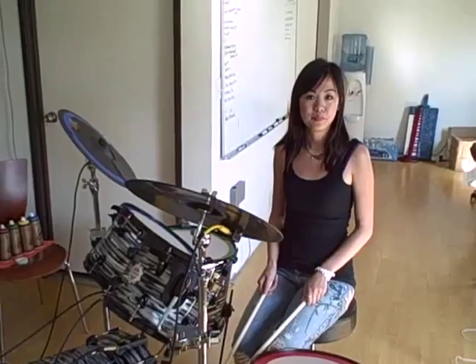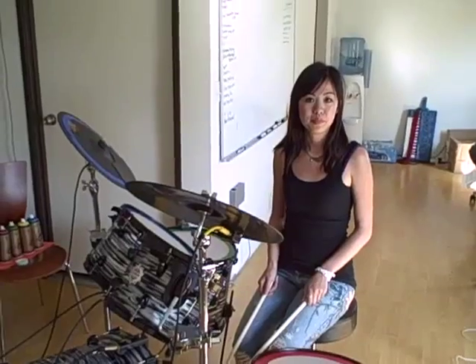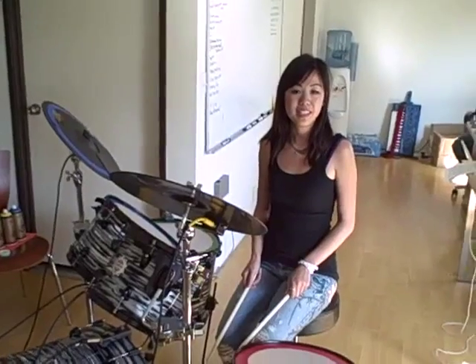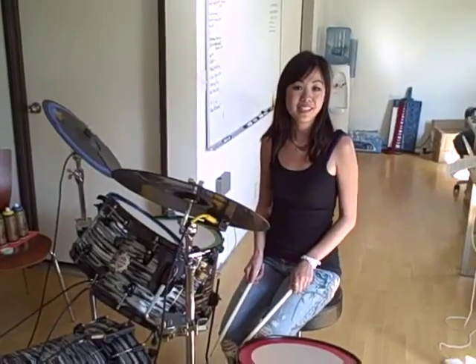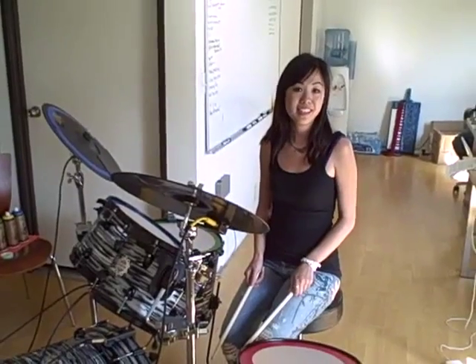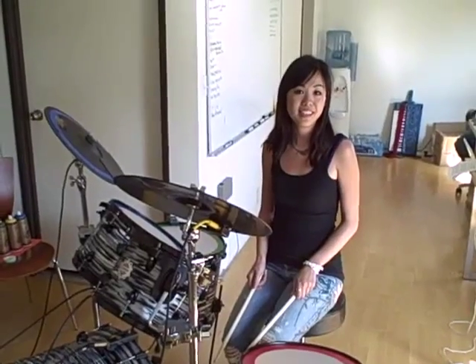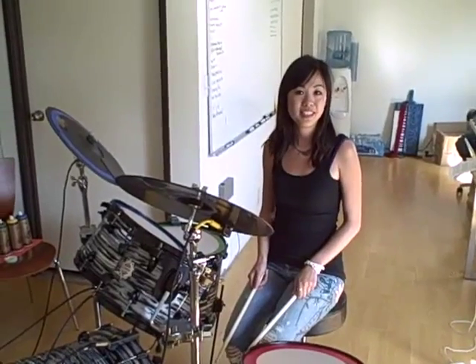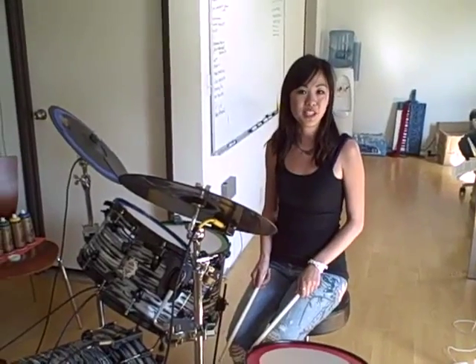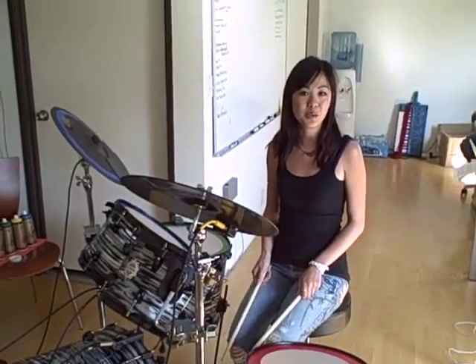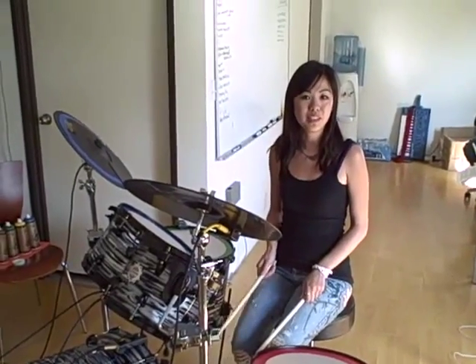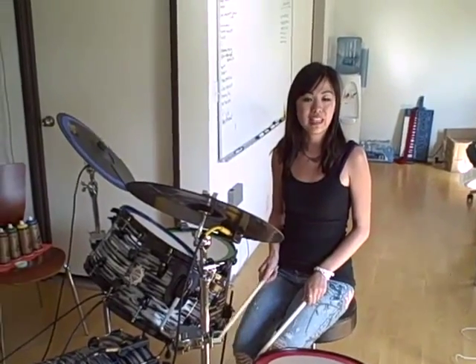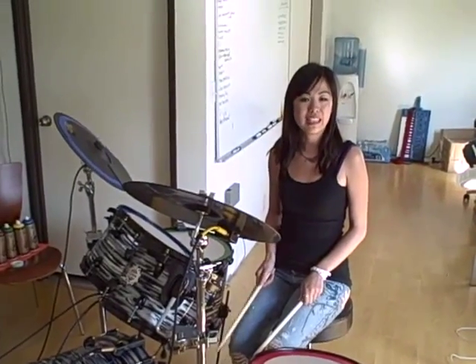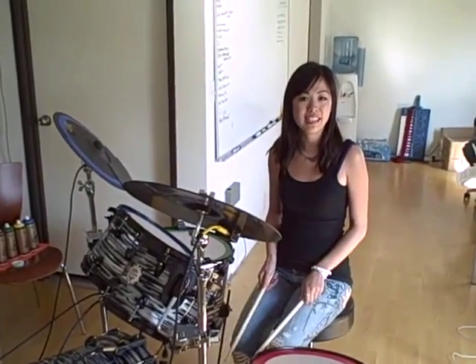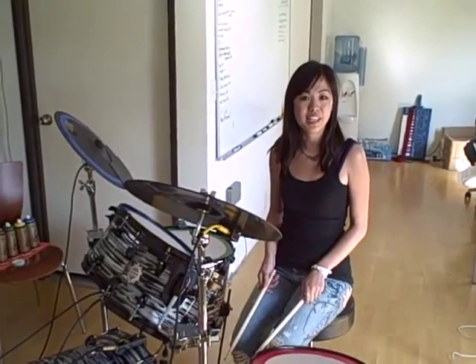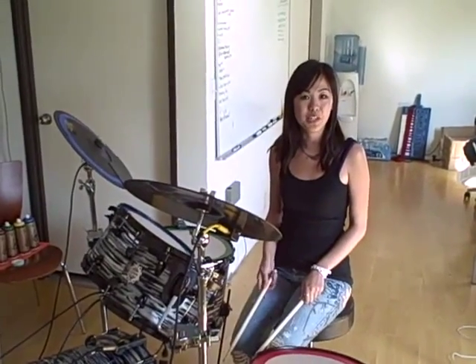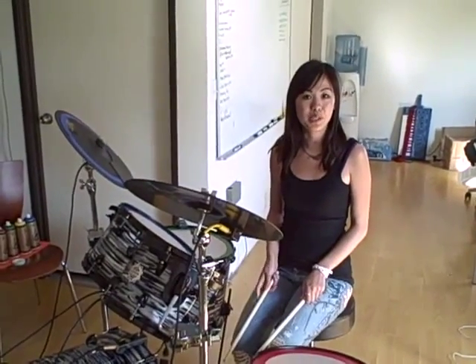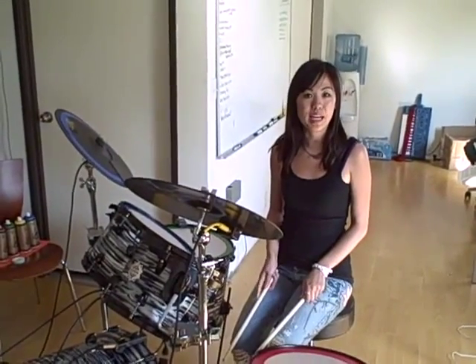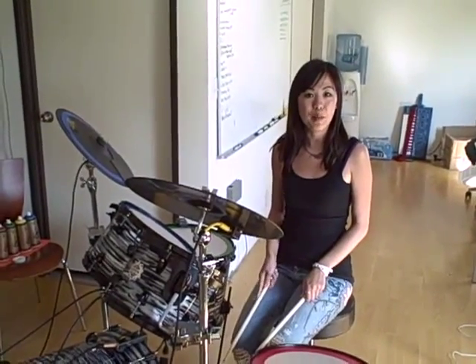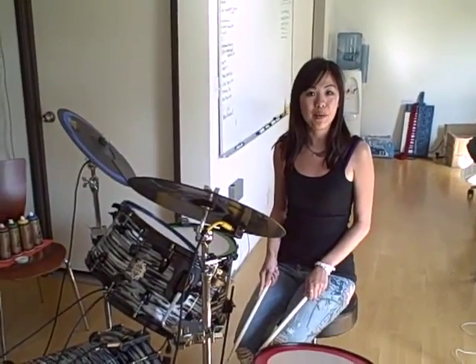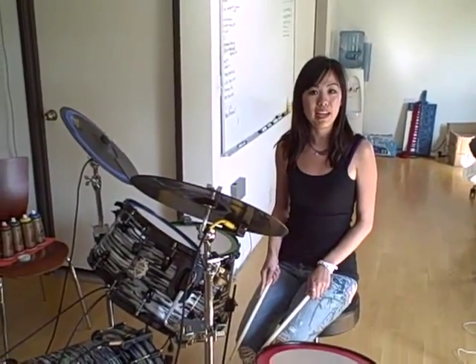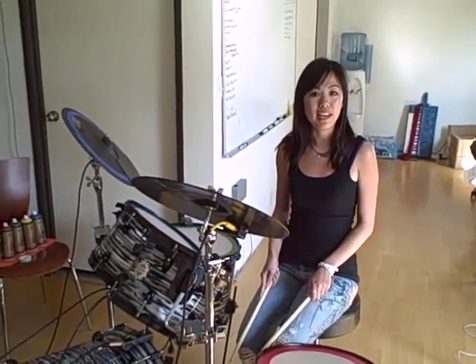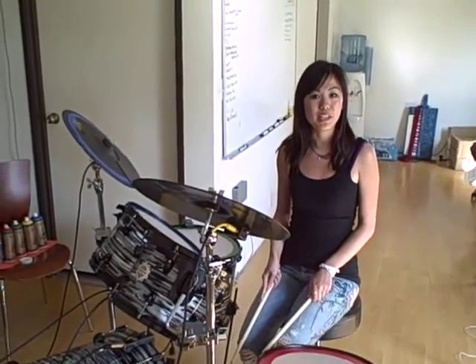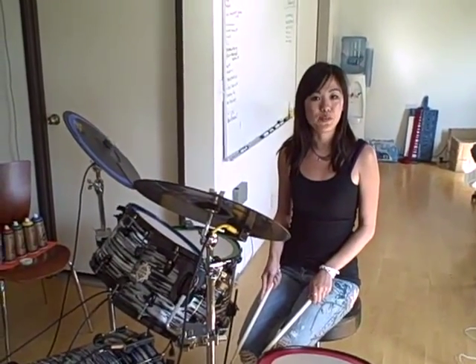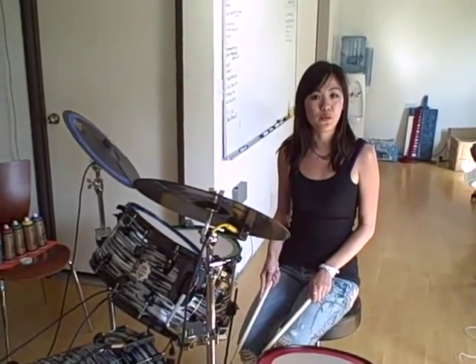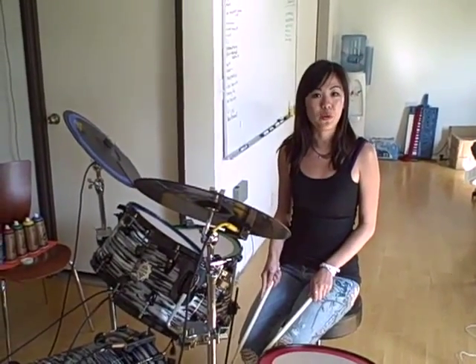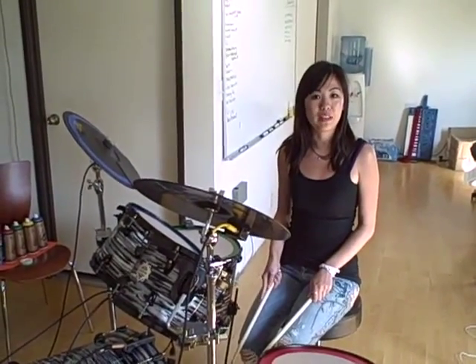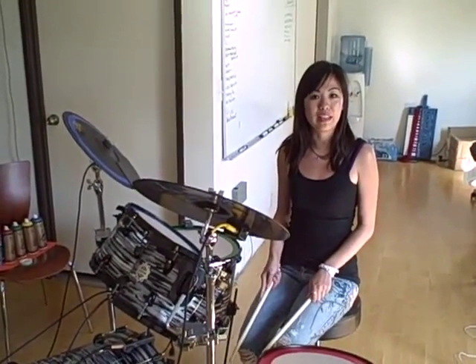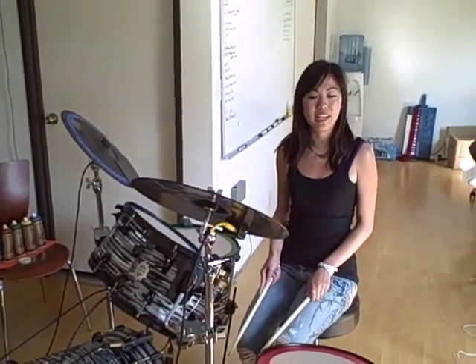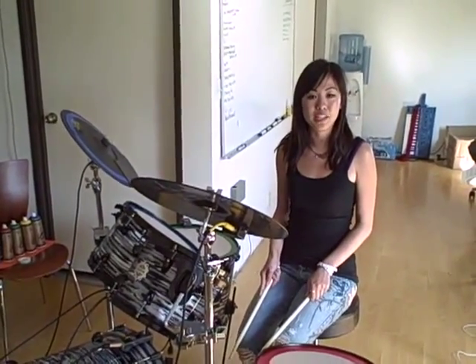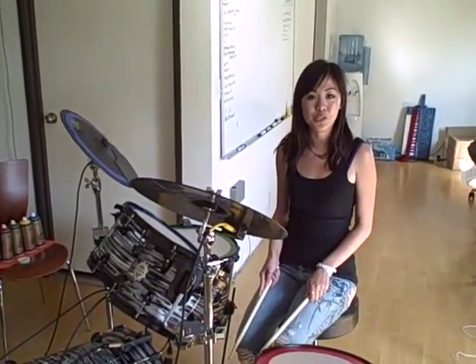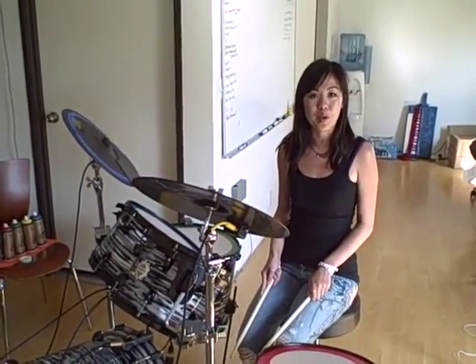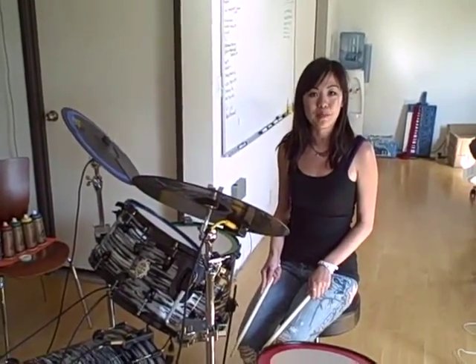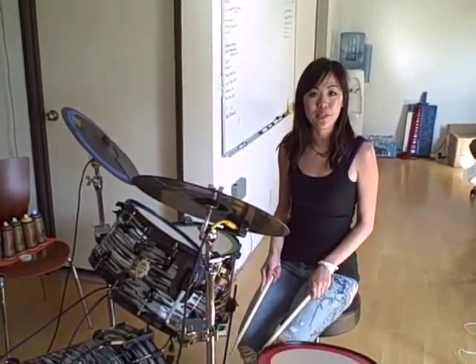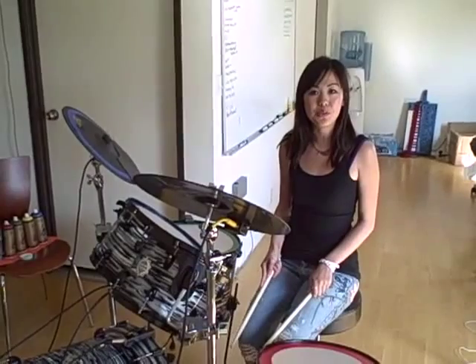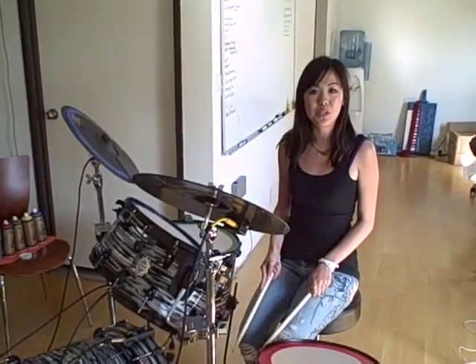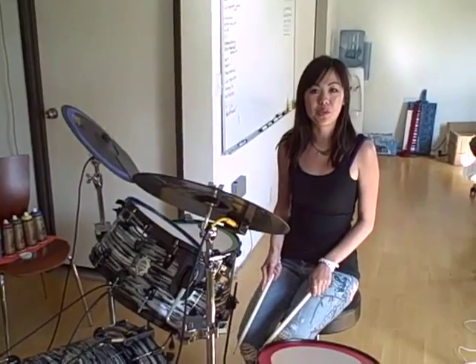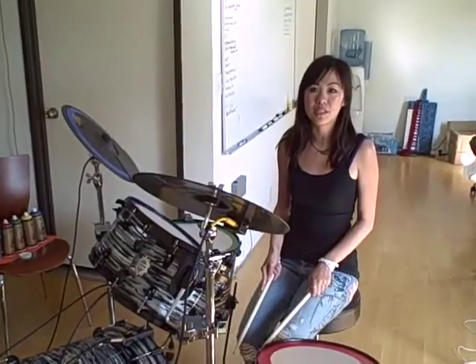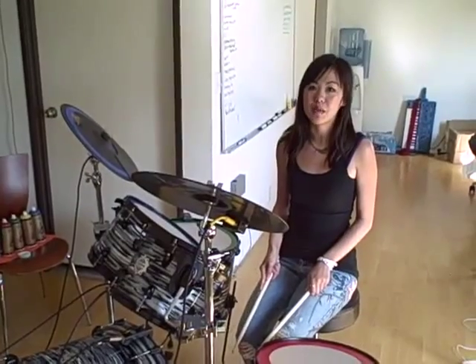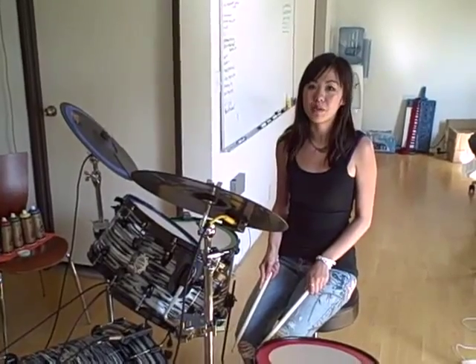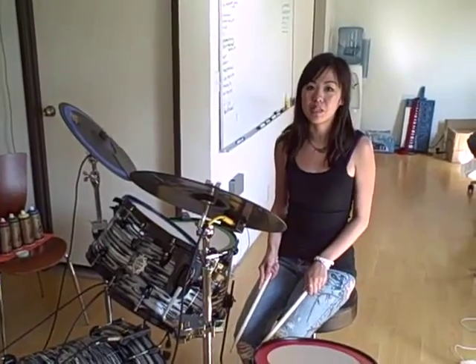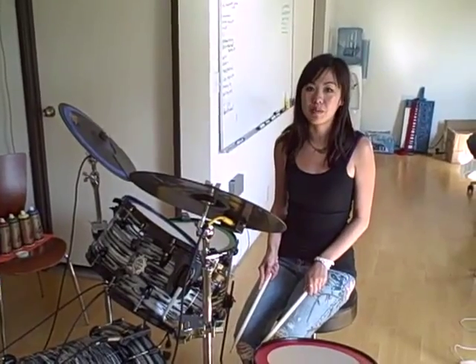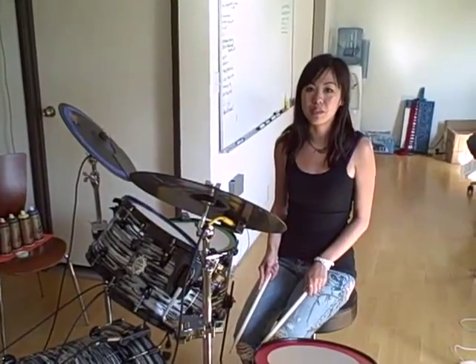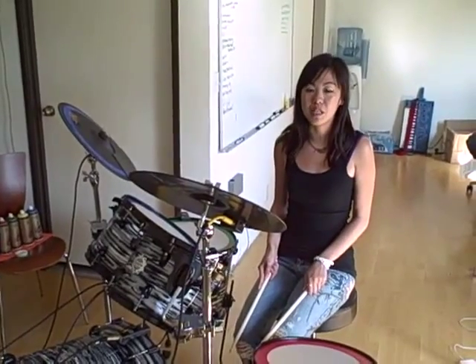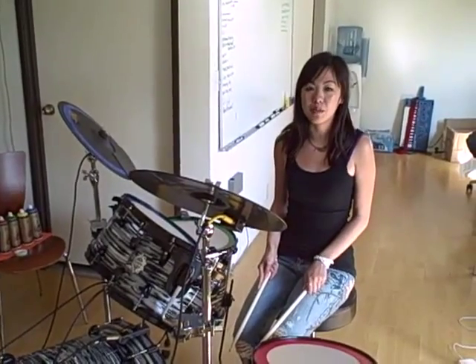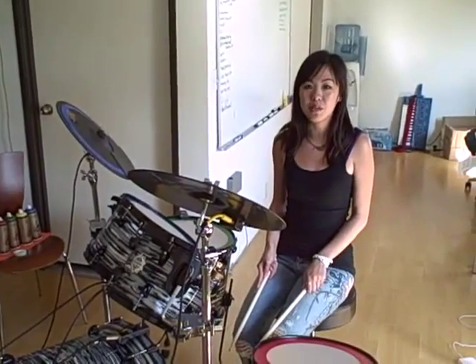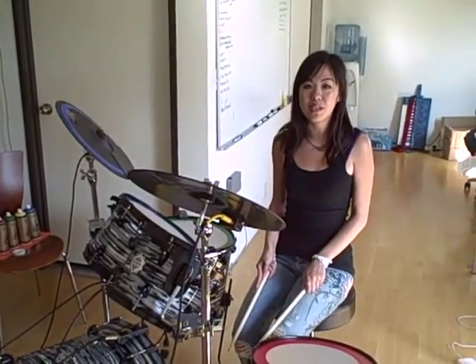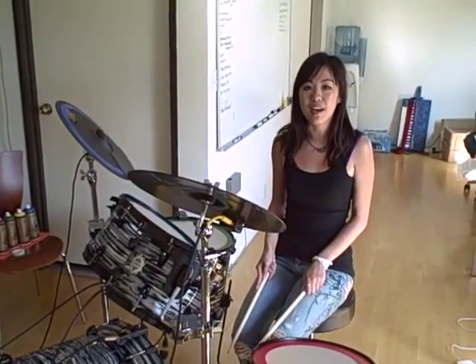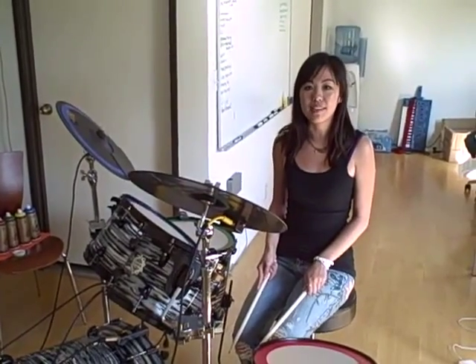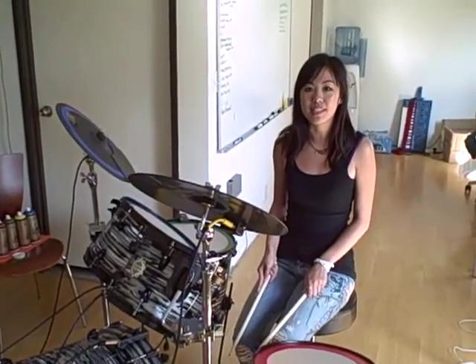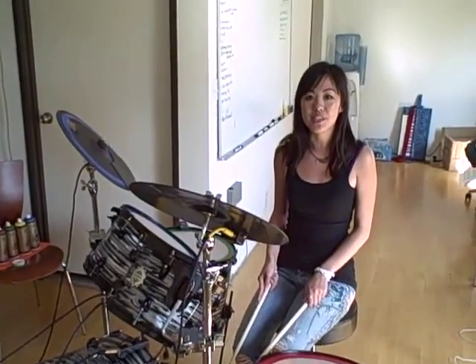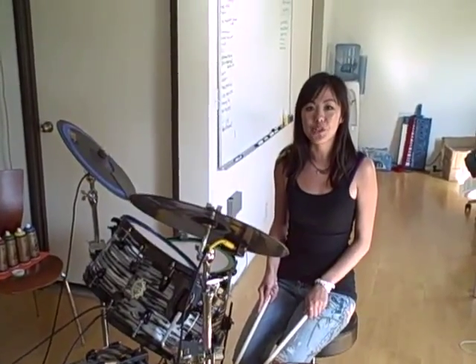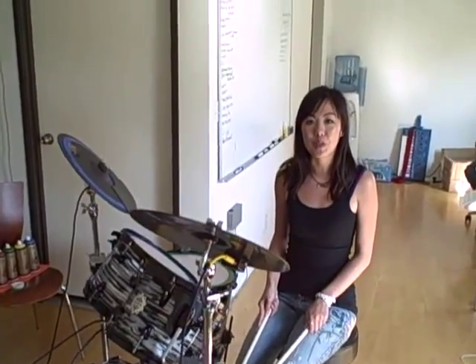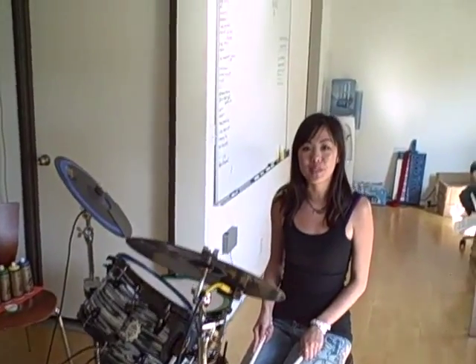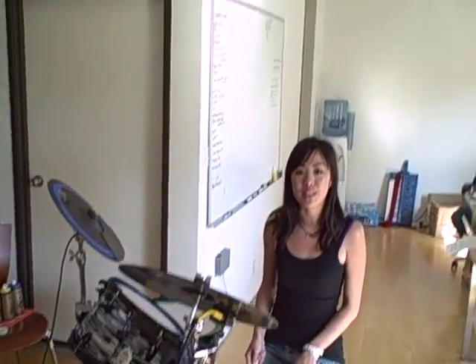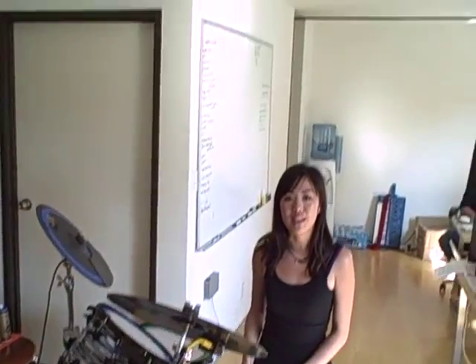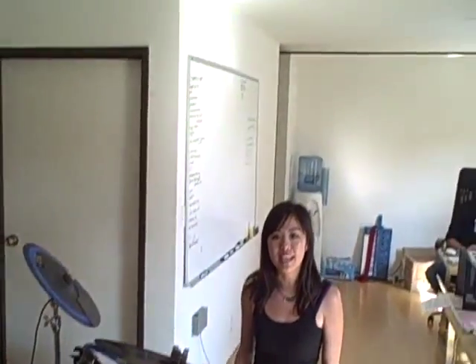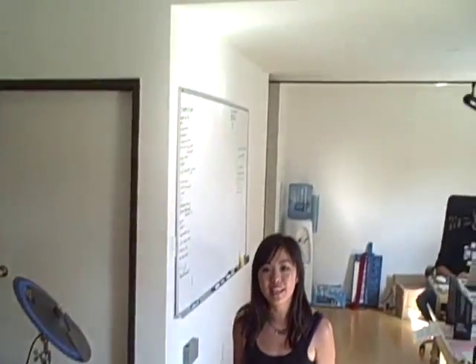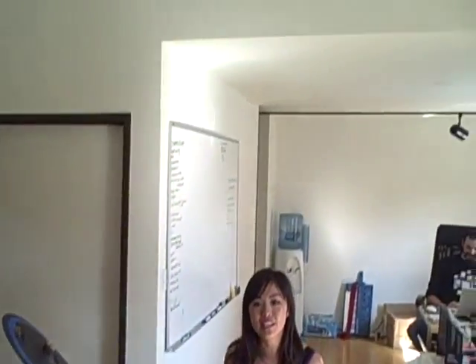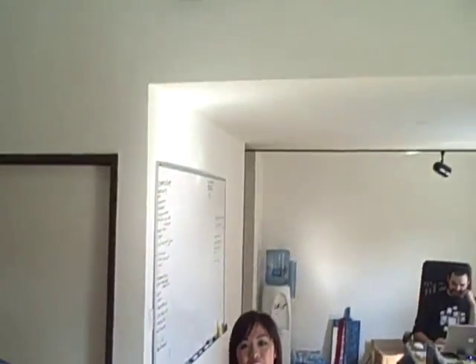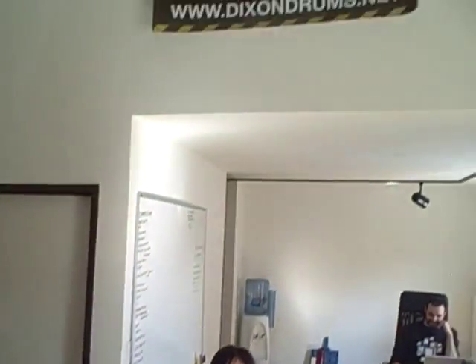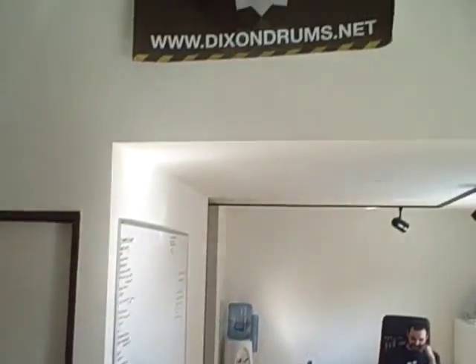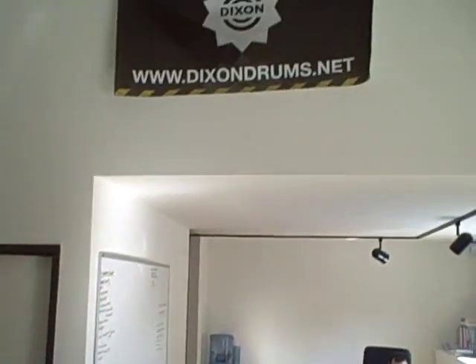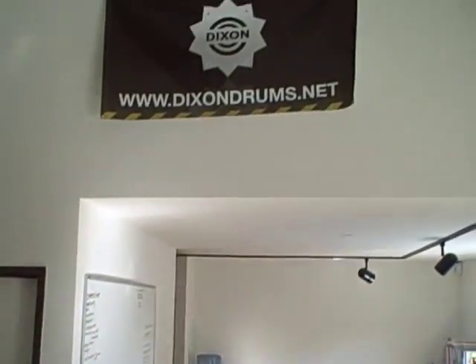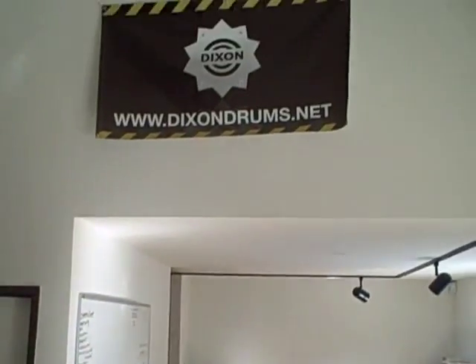That's it! Good luck setting yours up, and for the latest drum news, go to www.dixondrums.net/blog.